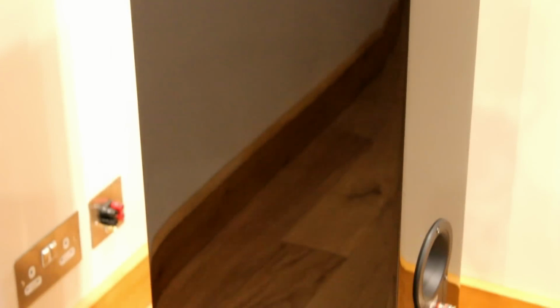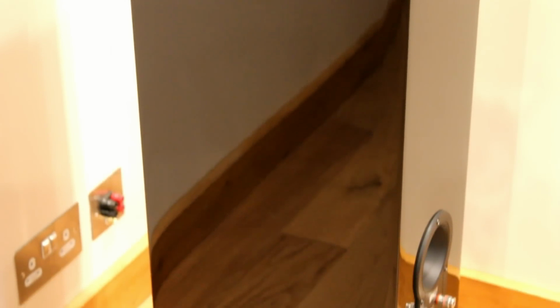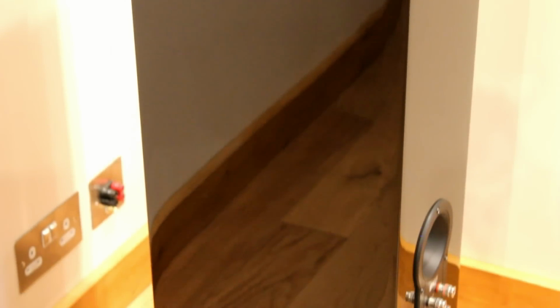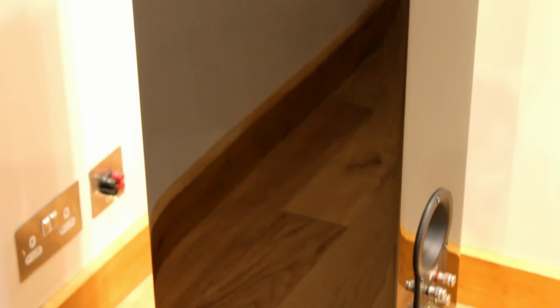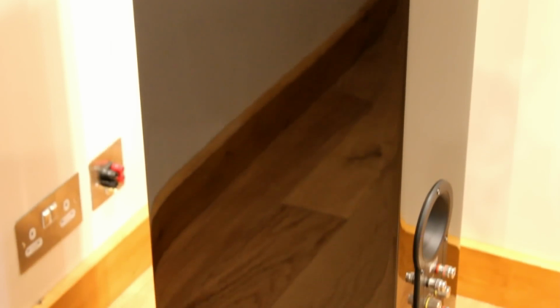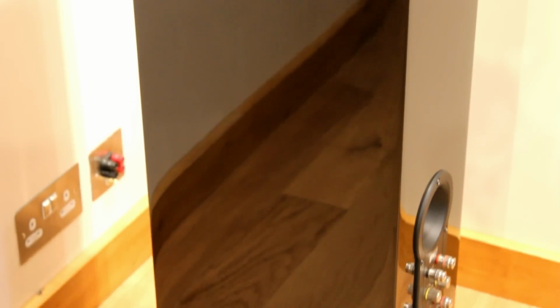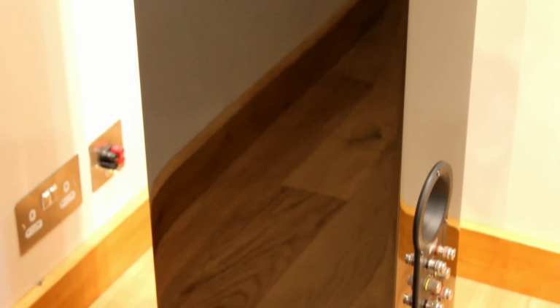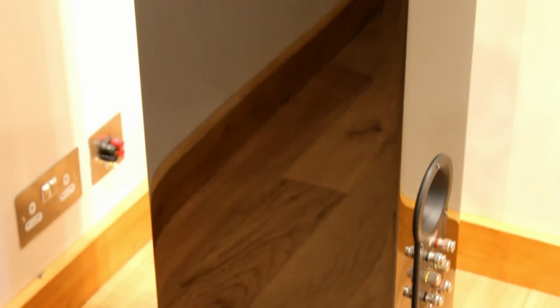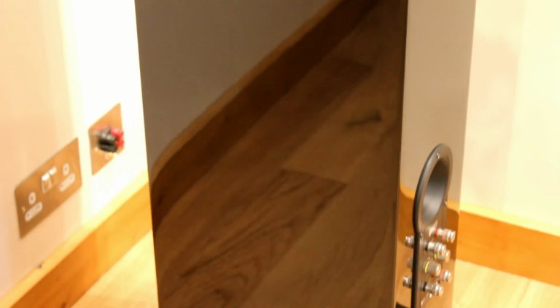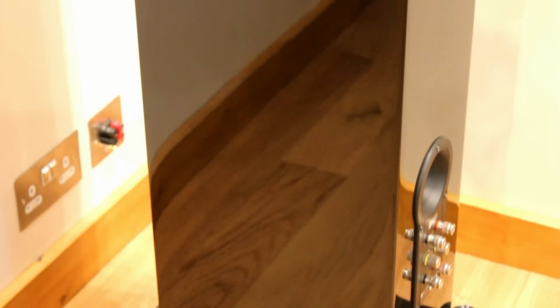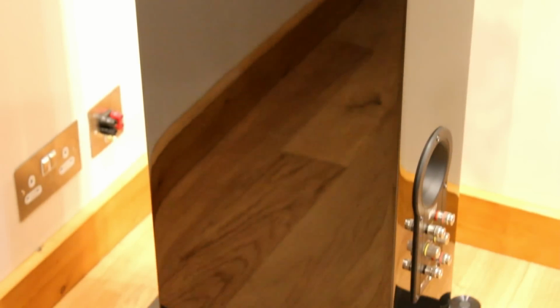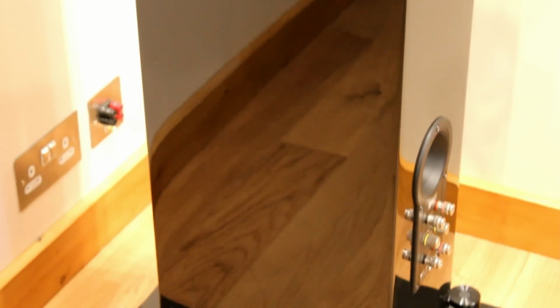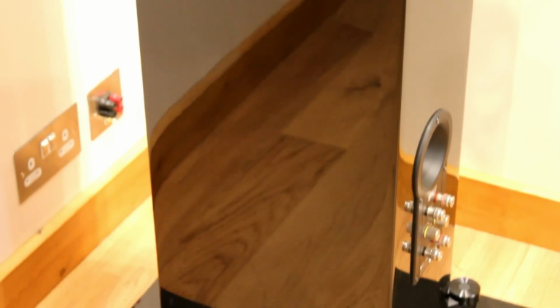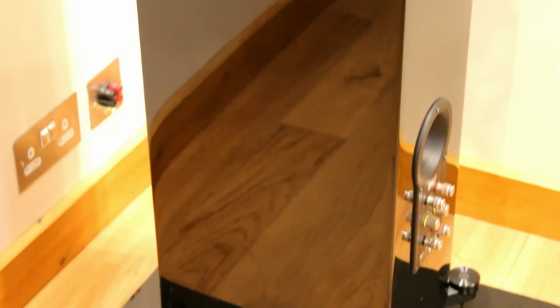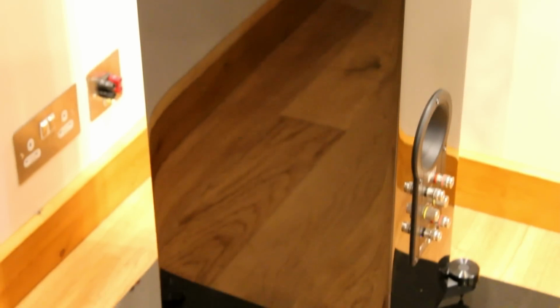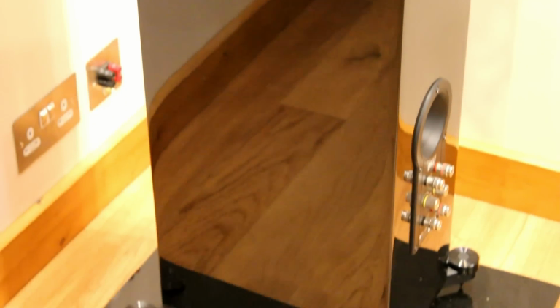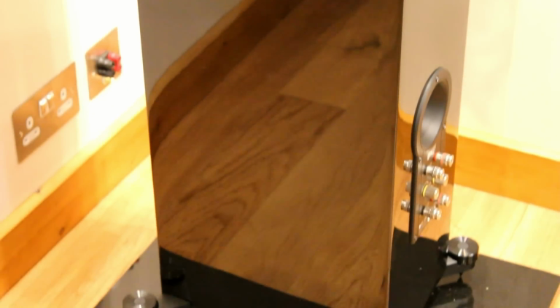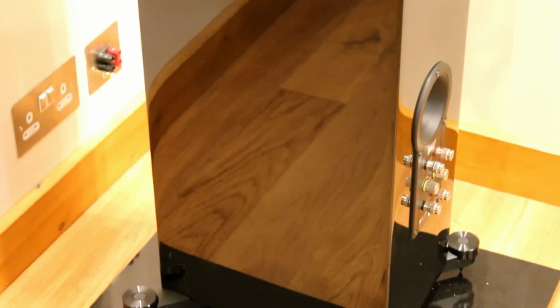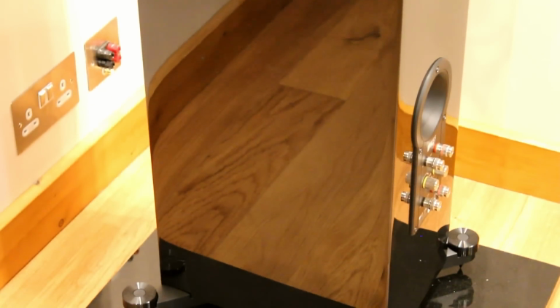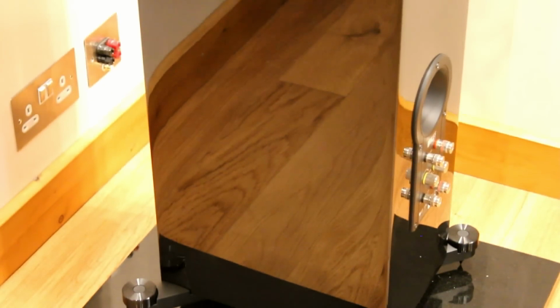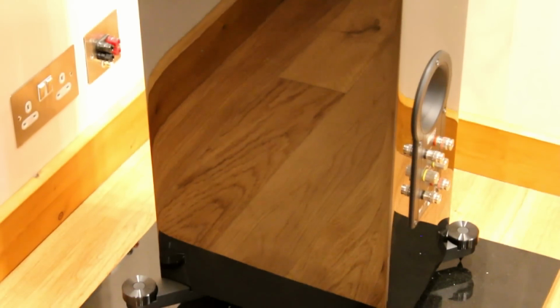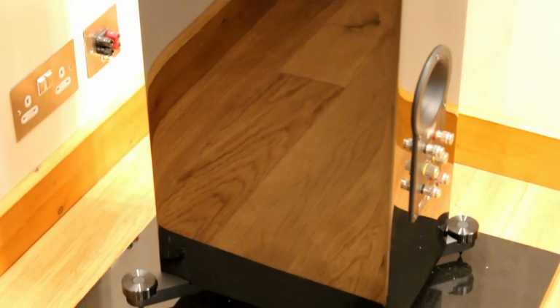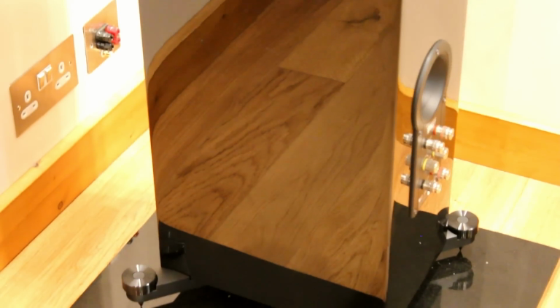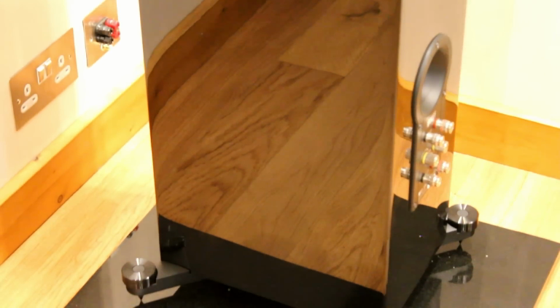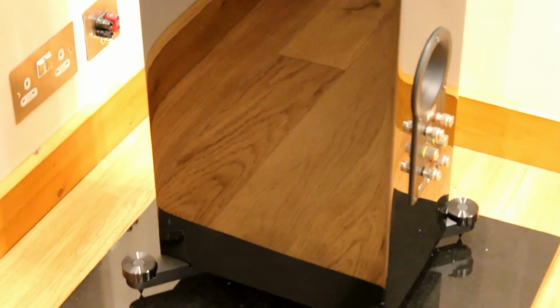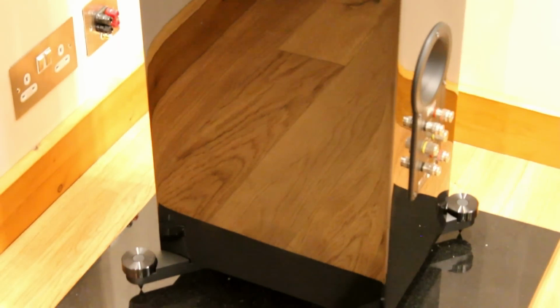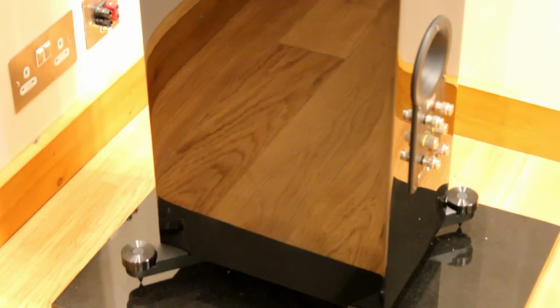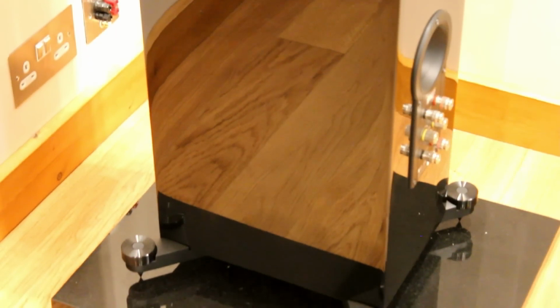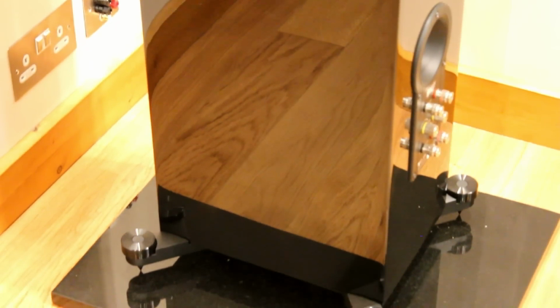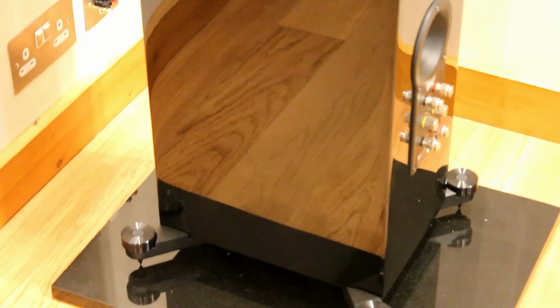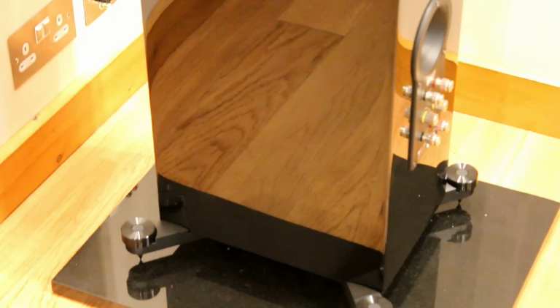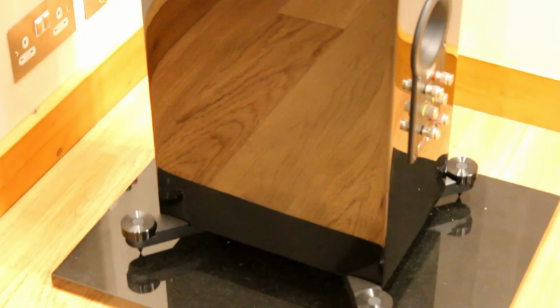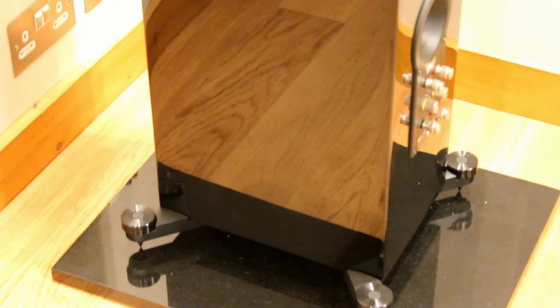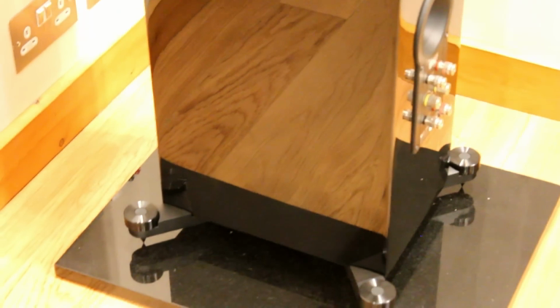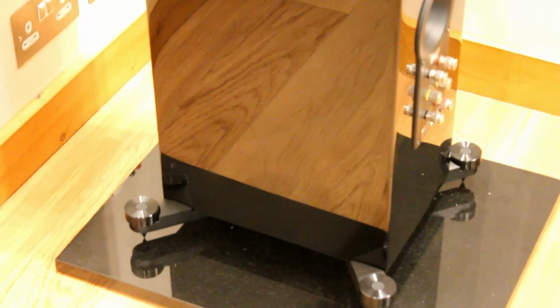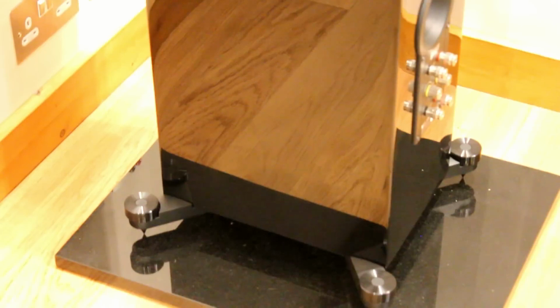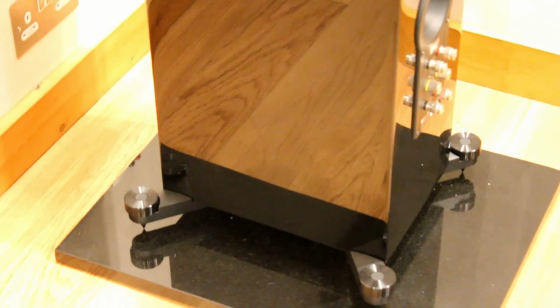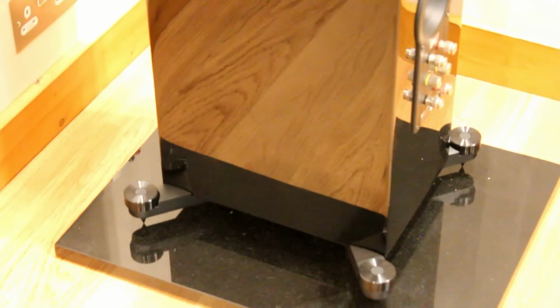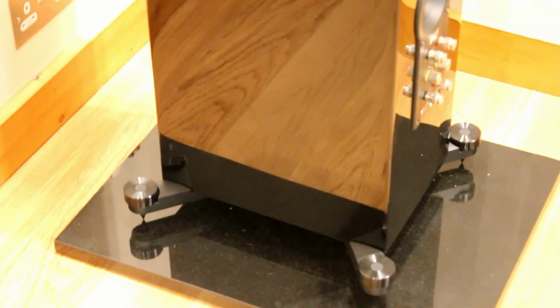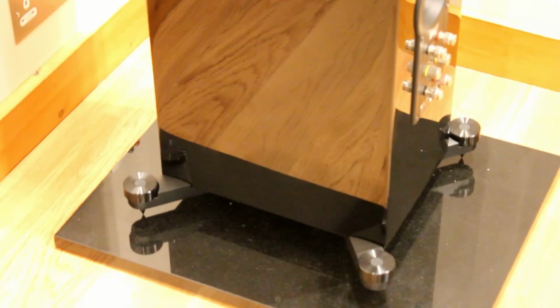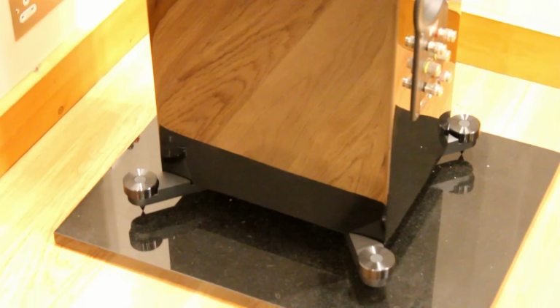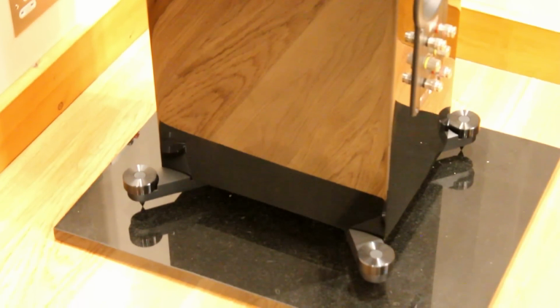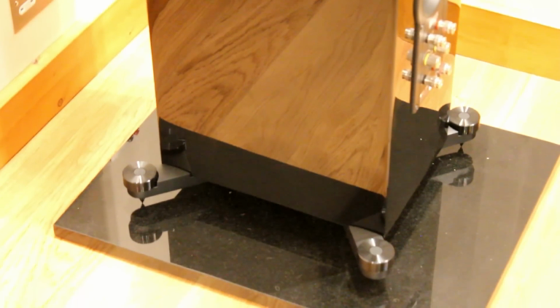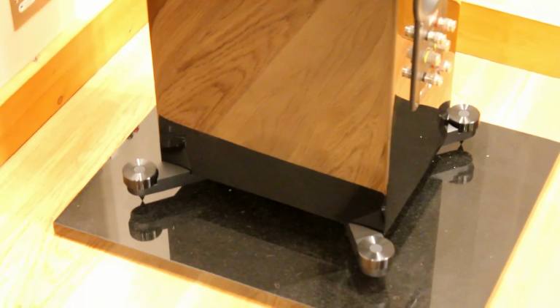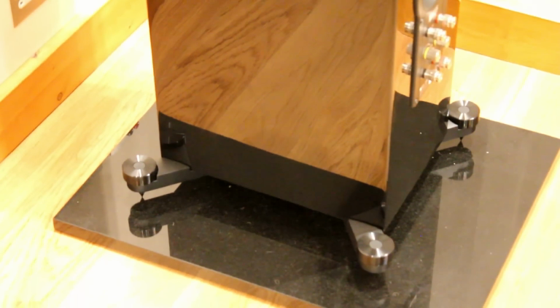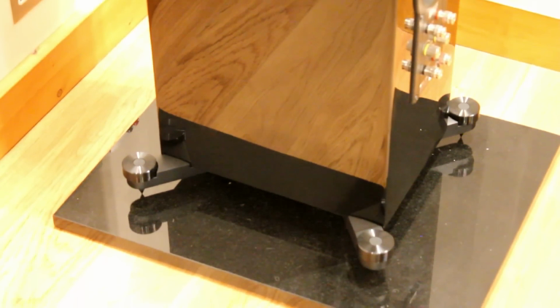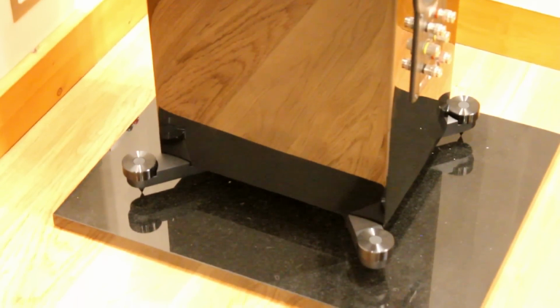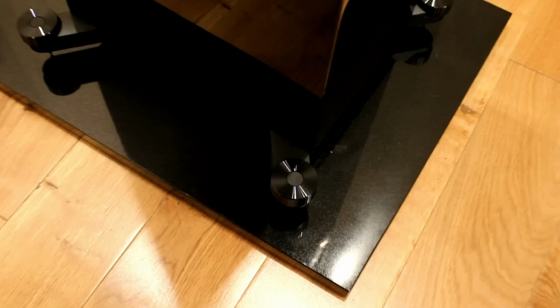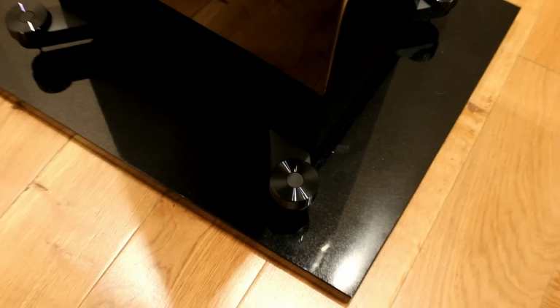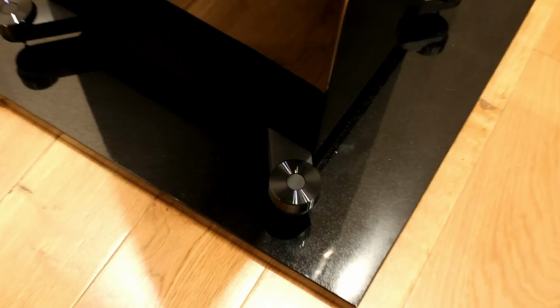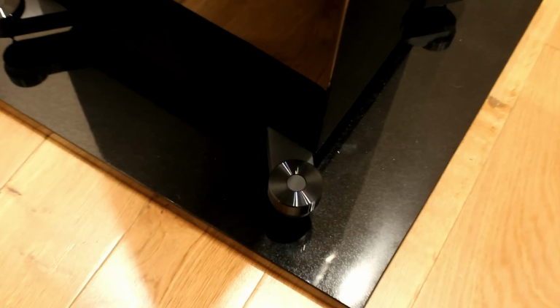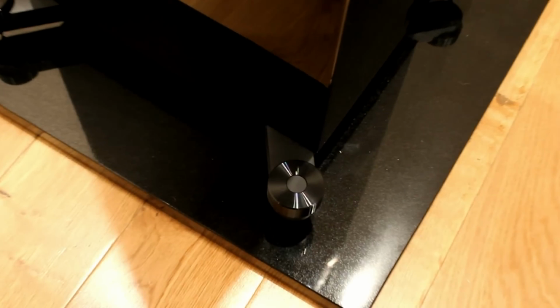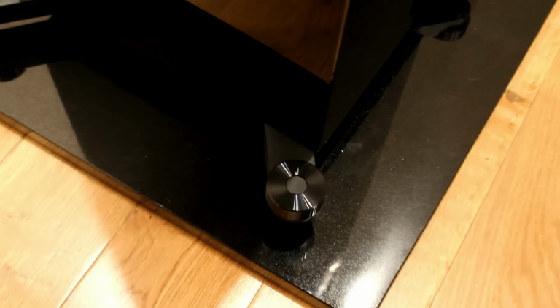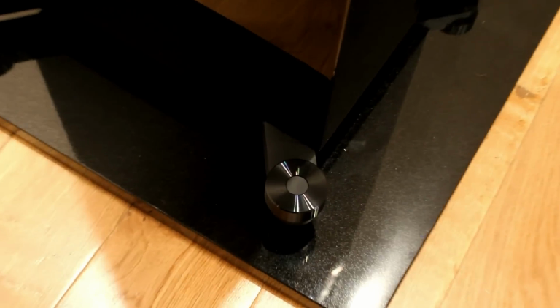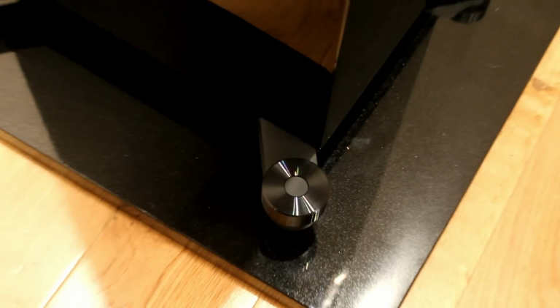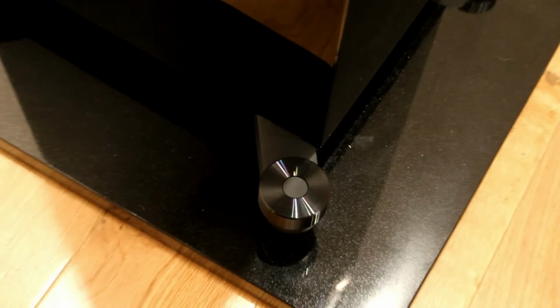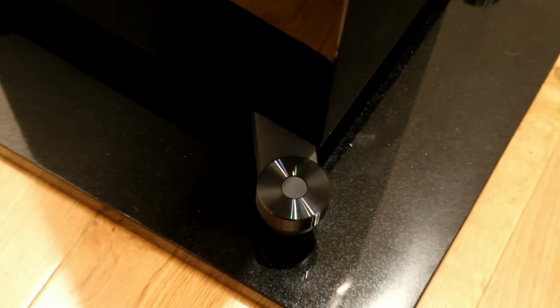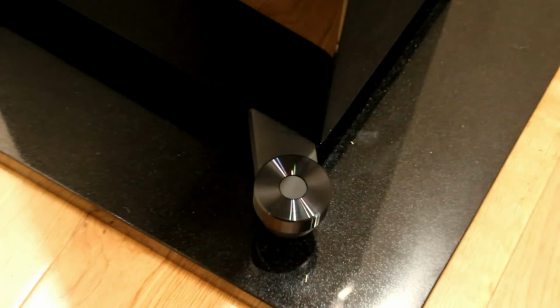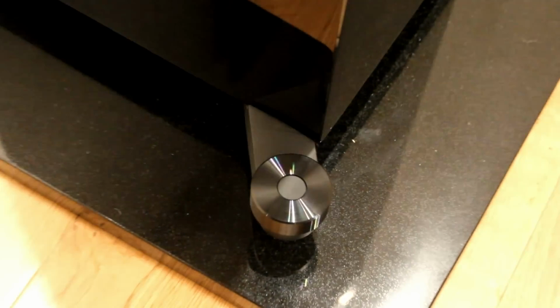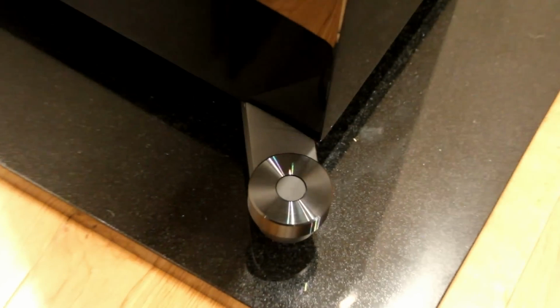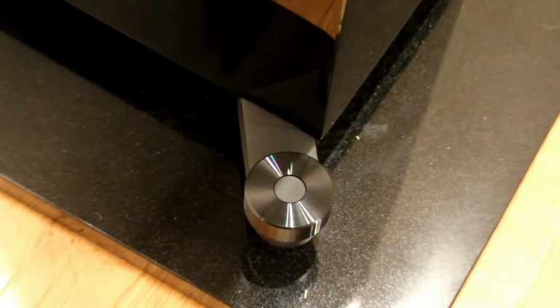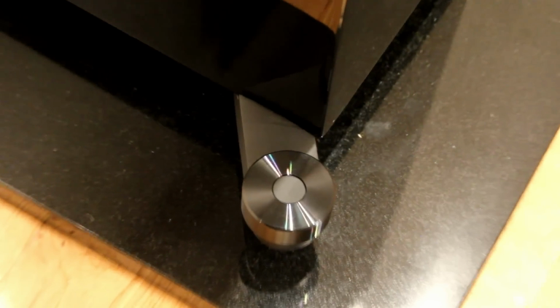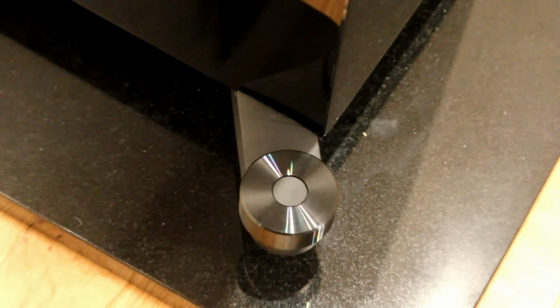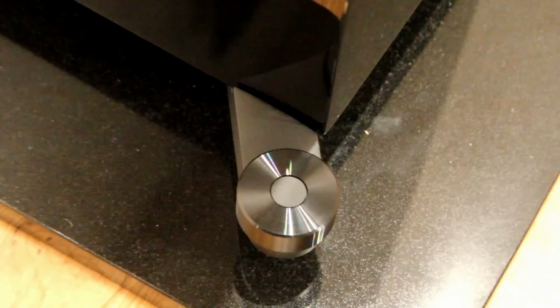The cabinet has separate shelves in it for the different drive units. You can see the different ports at the back for the different sections of the cabinet.